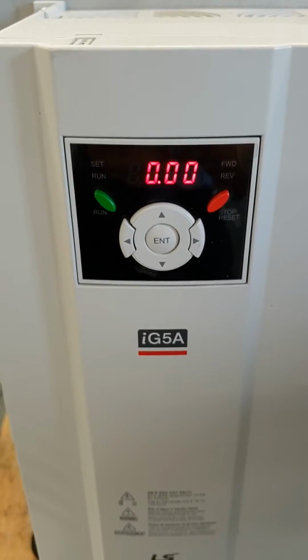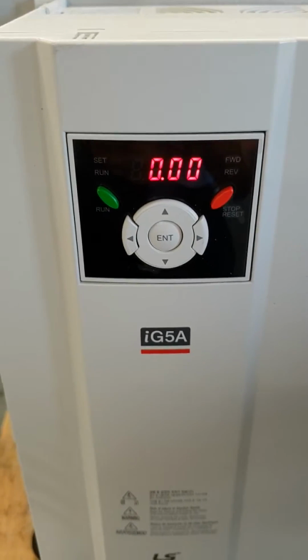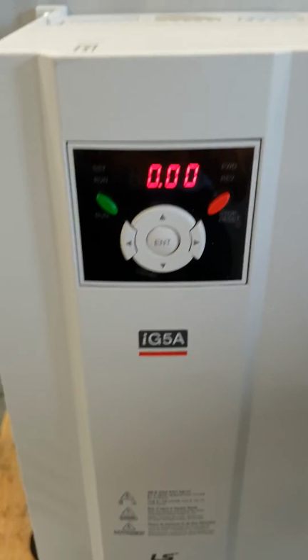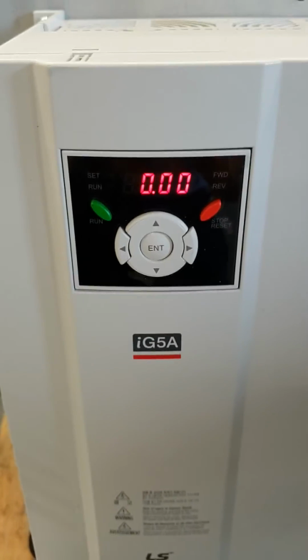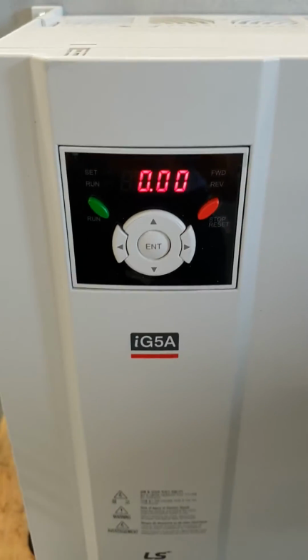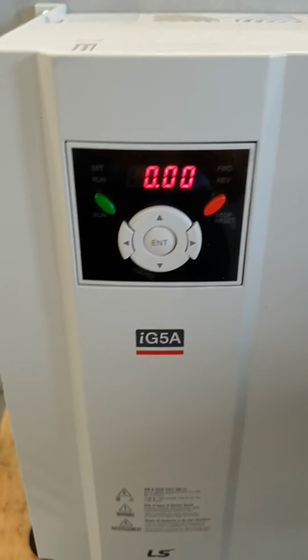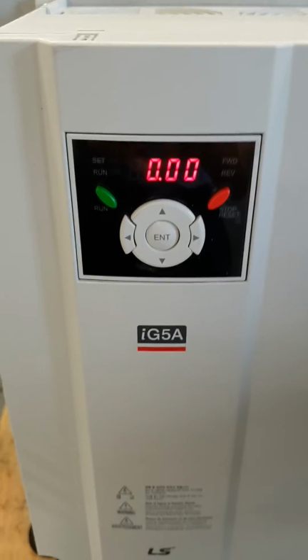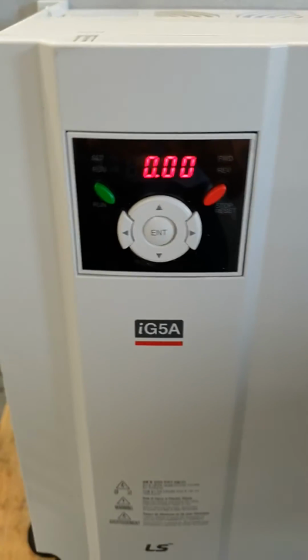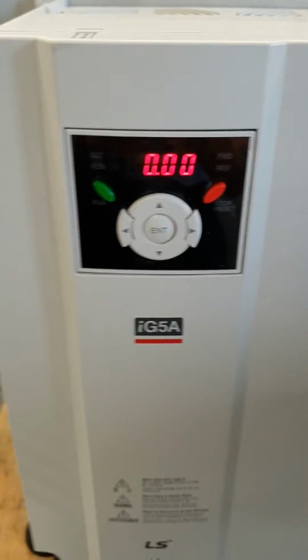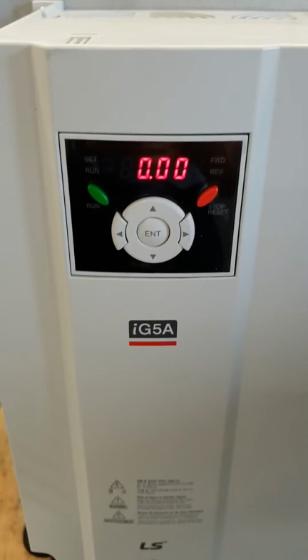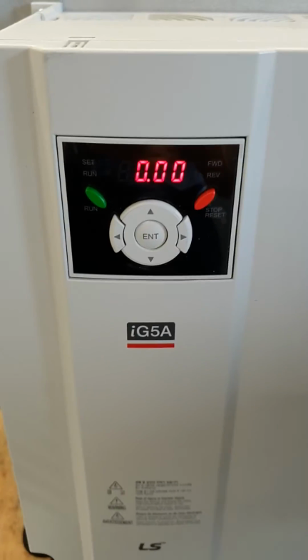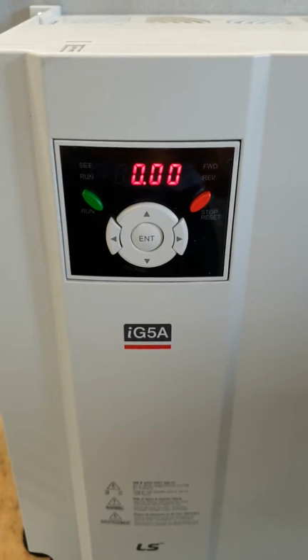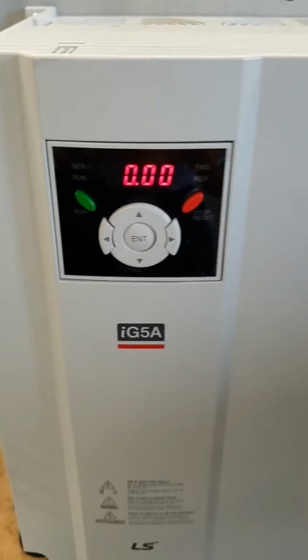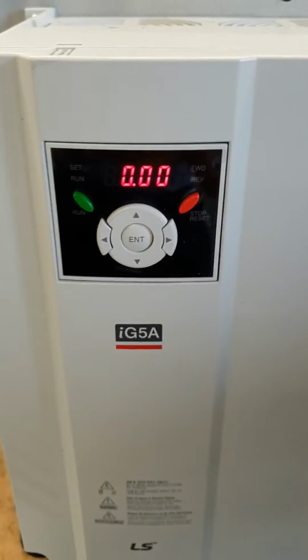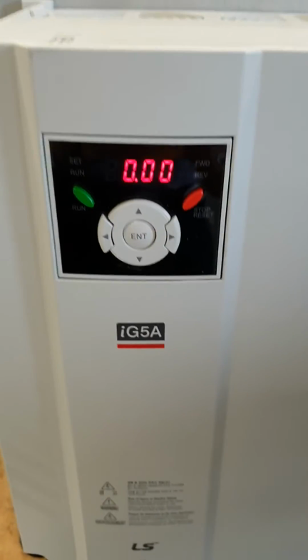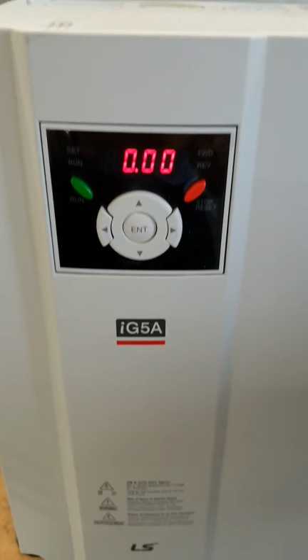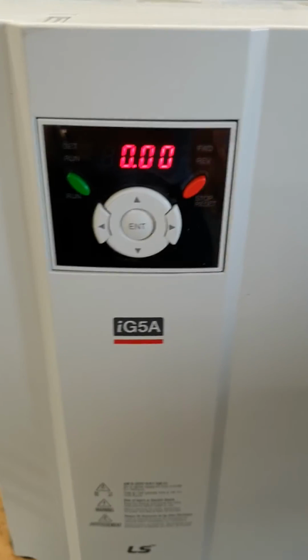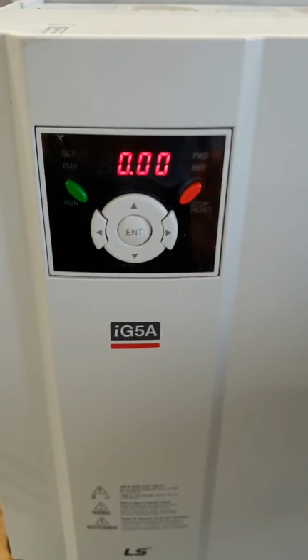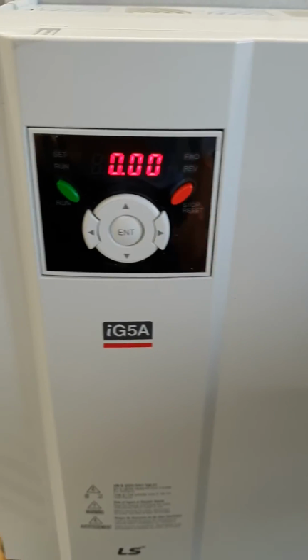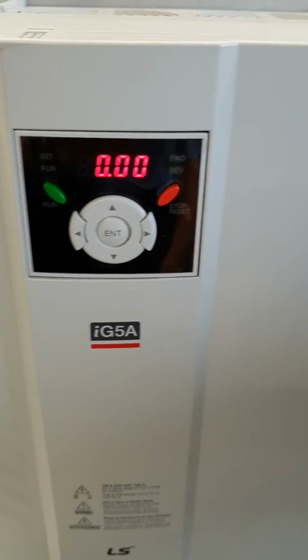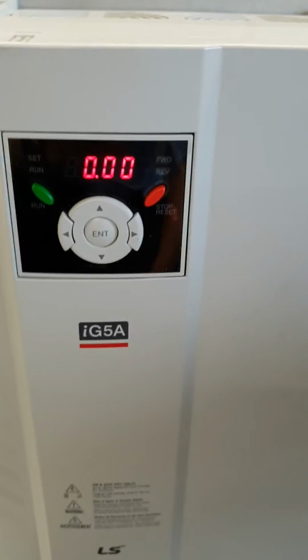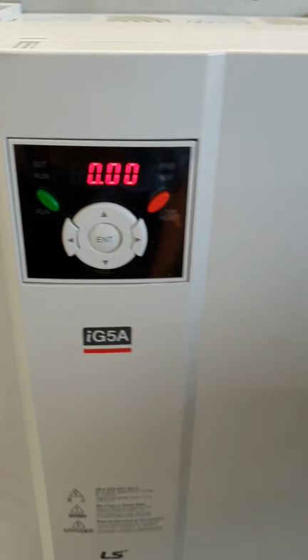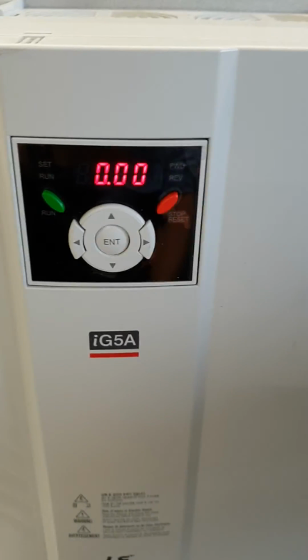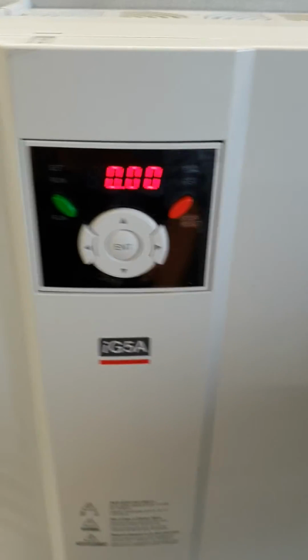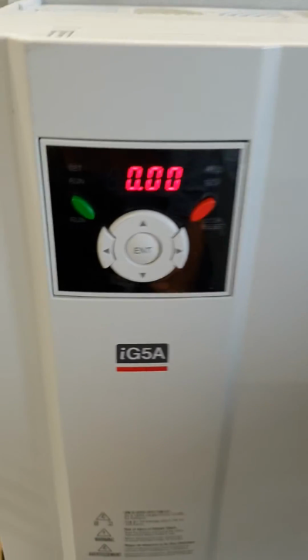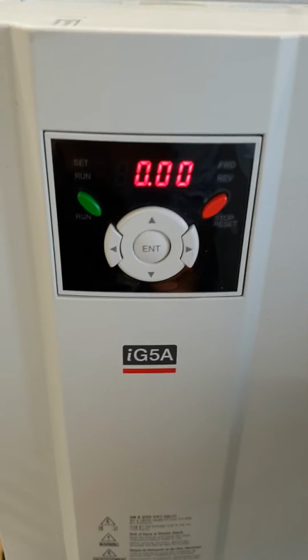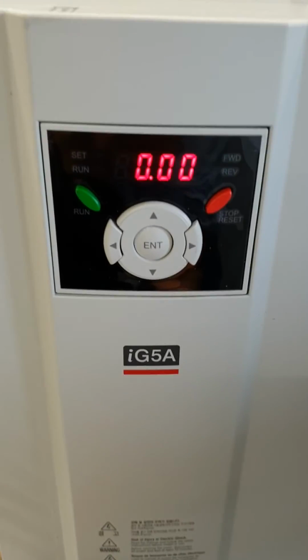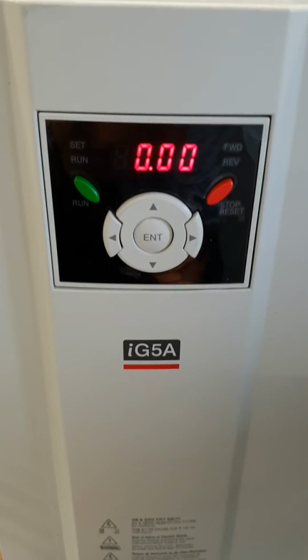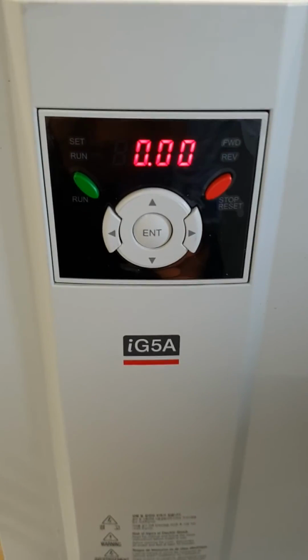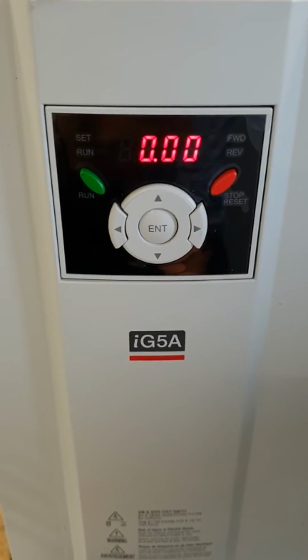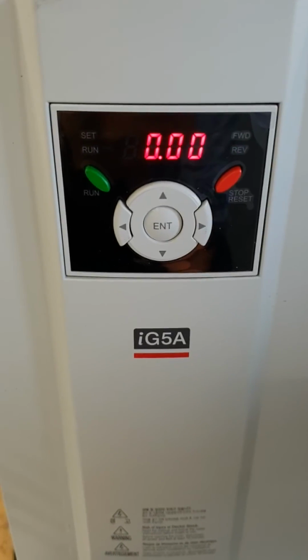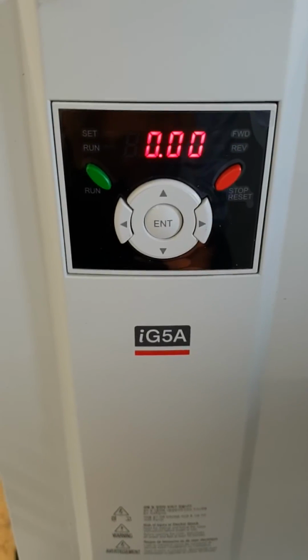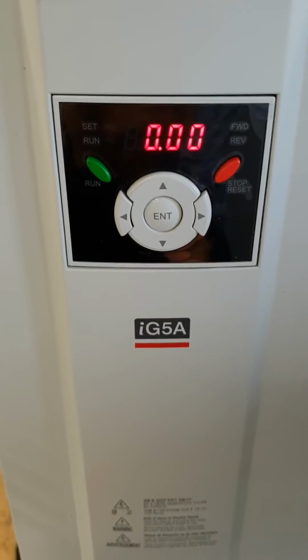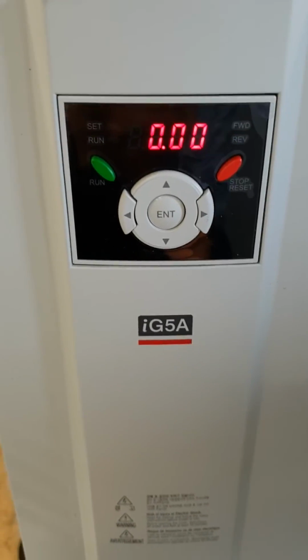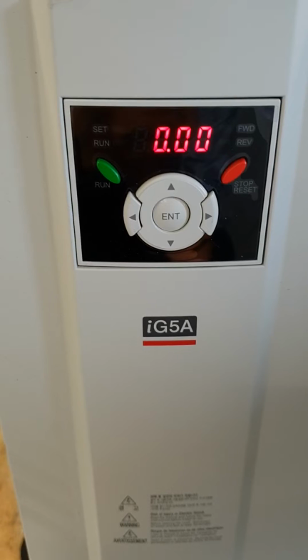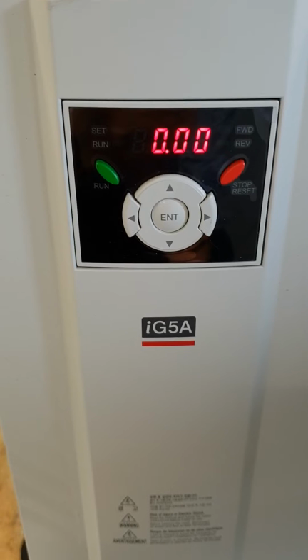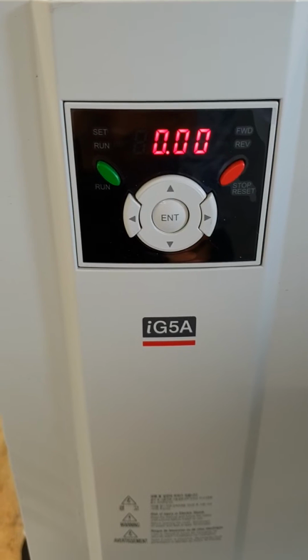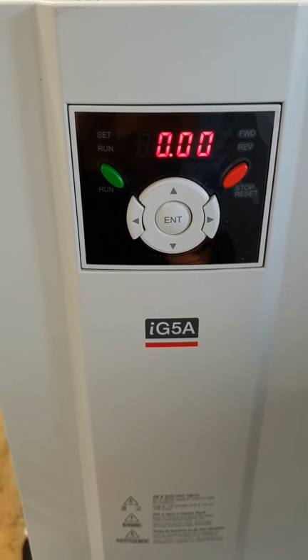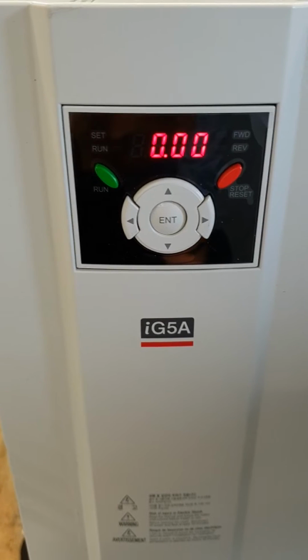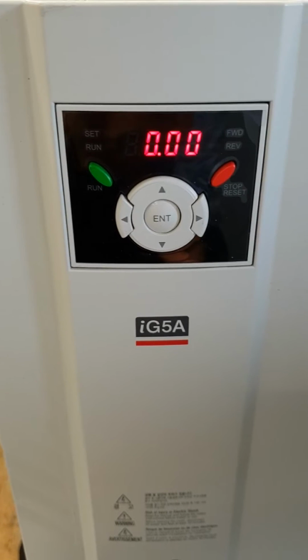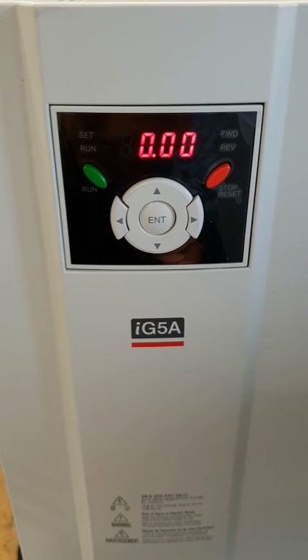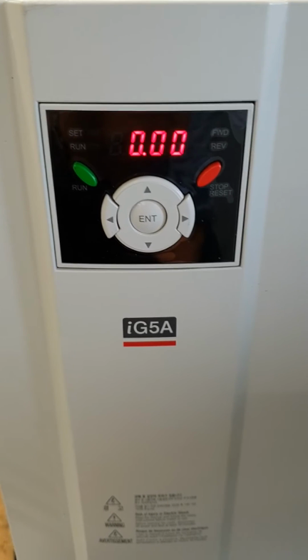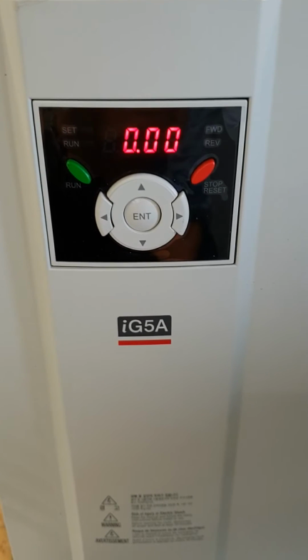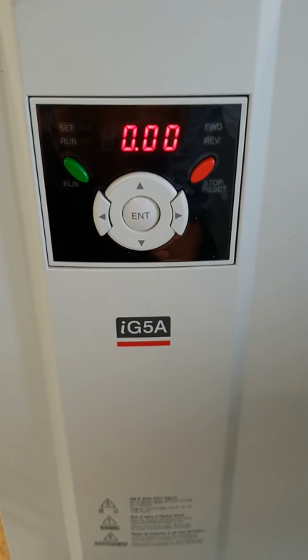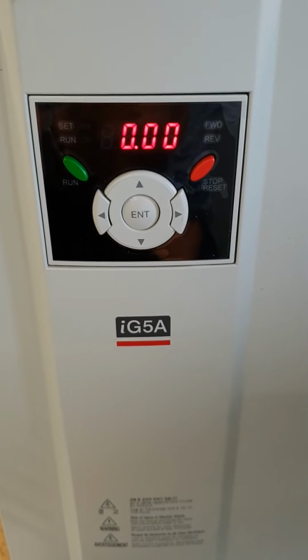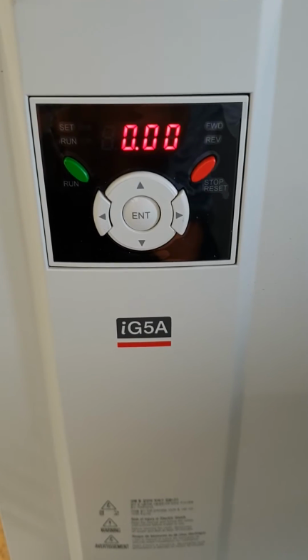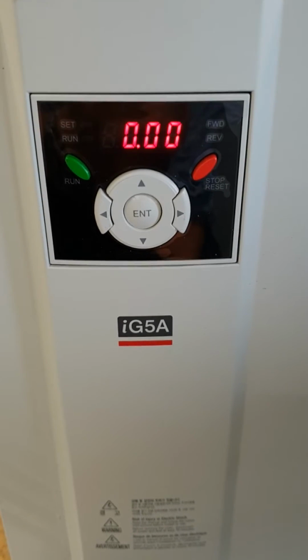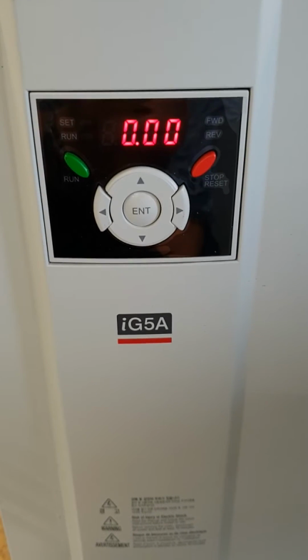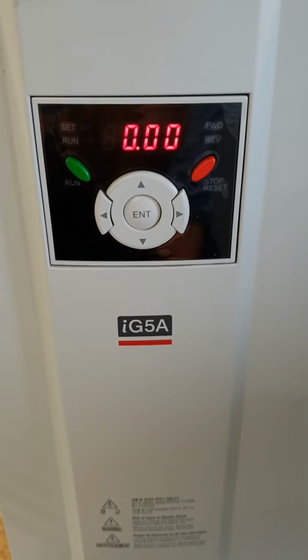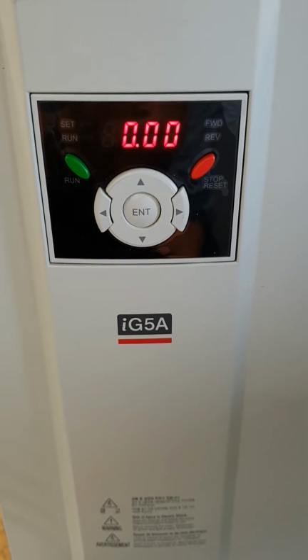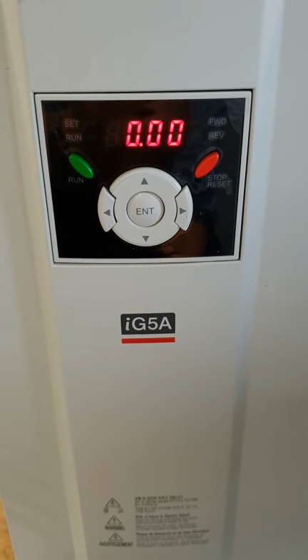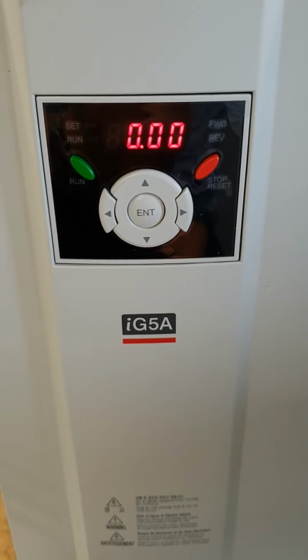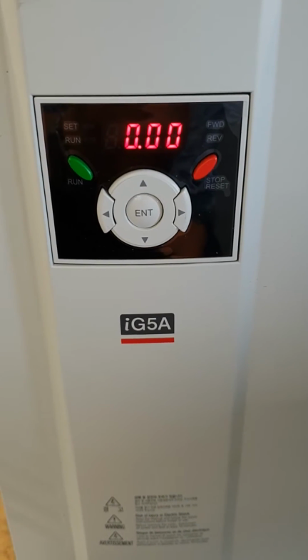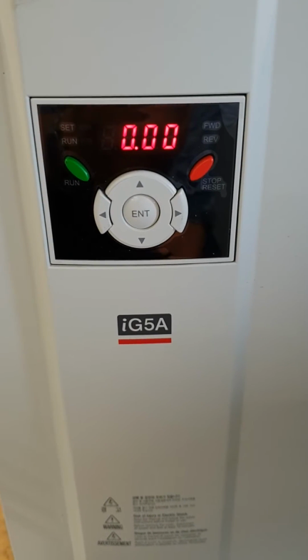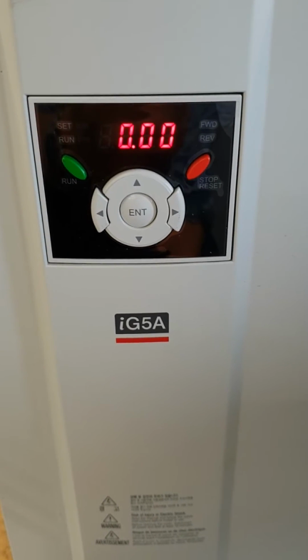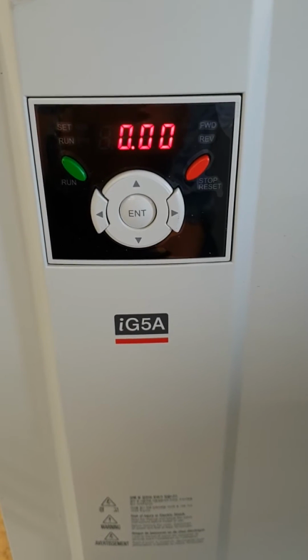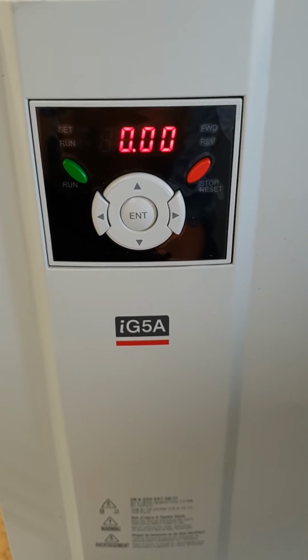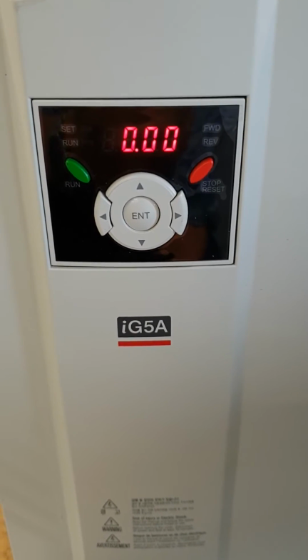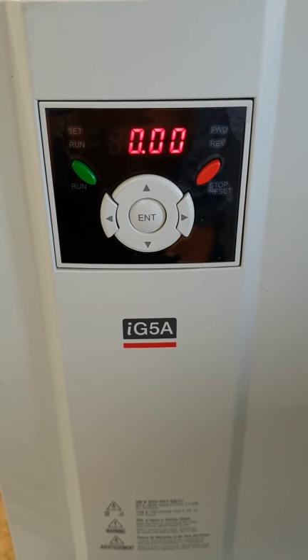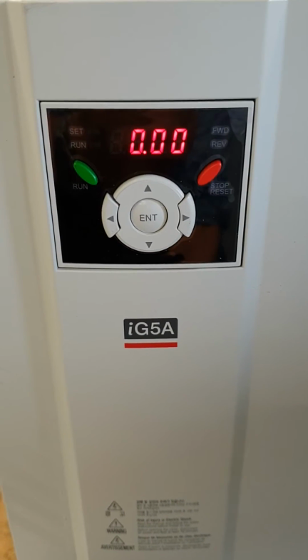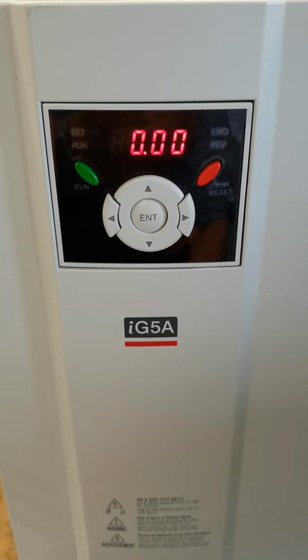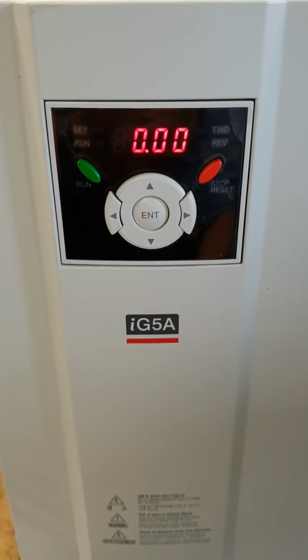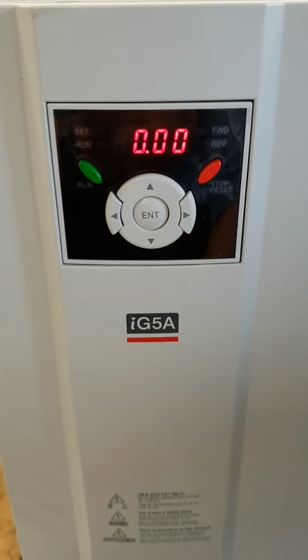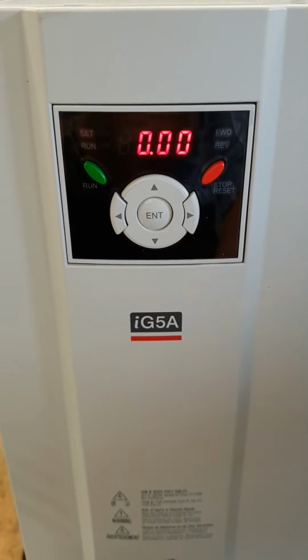This is a video to show how to set up an IG5A inverter to run a 12.5kW pump.